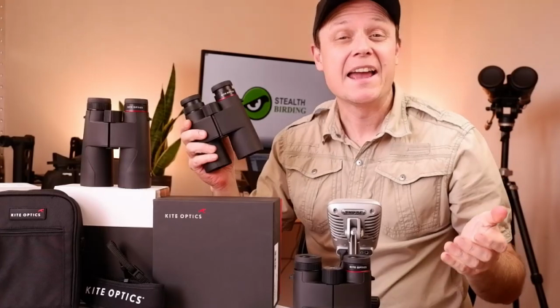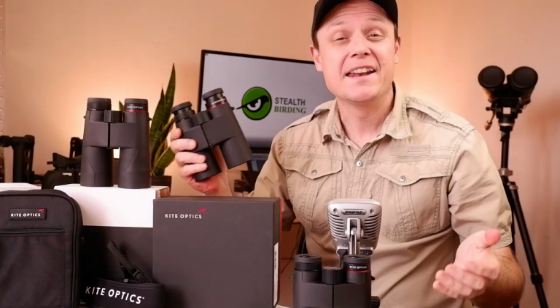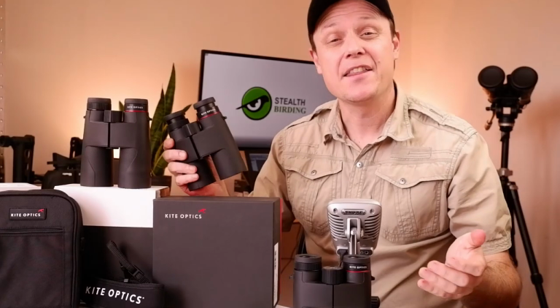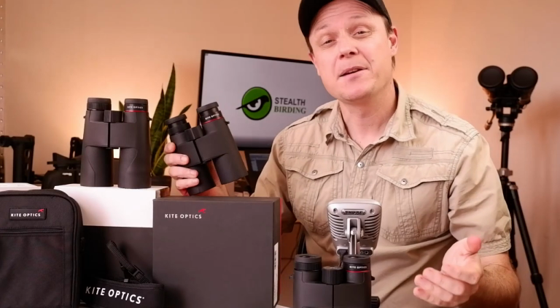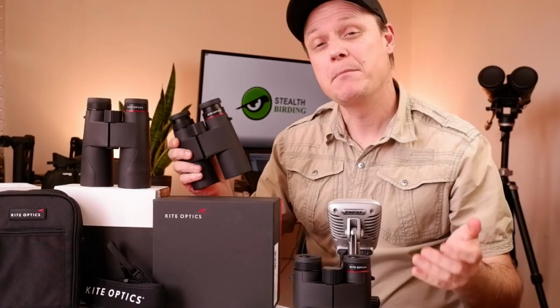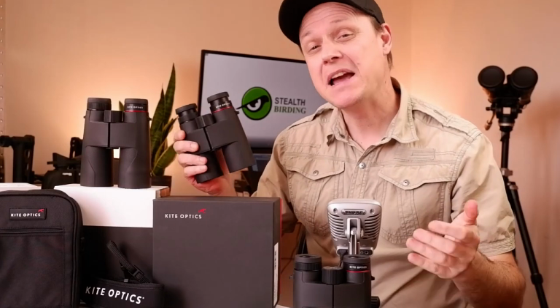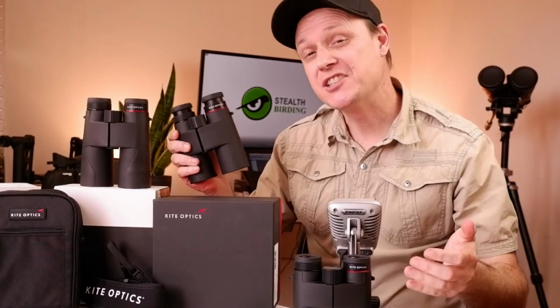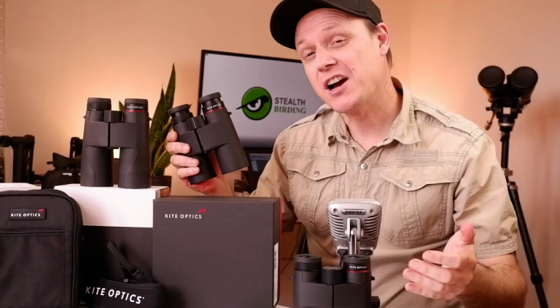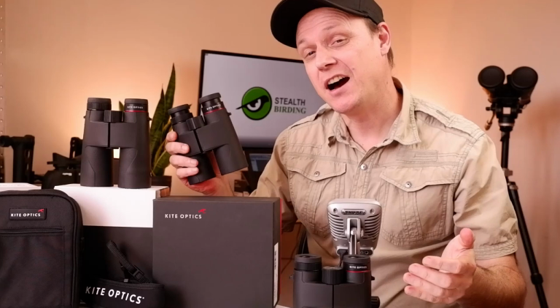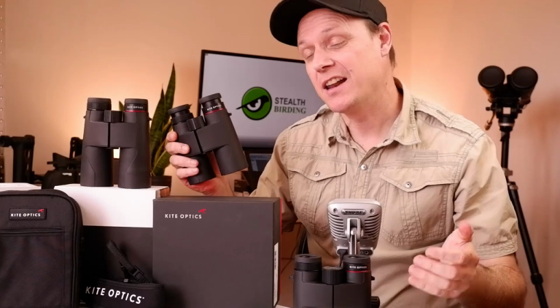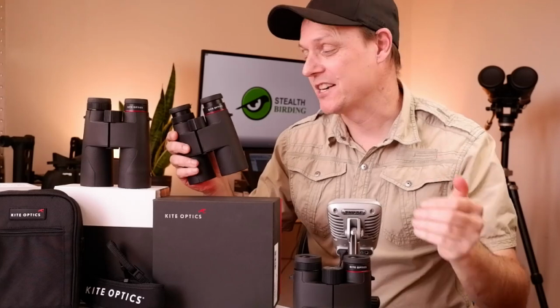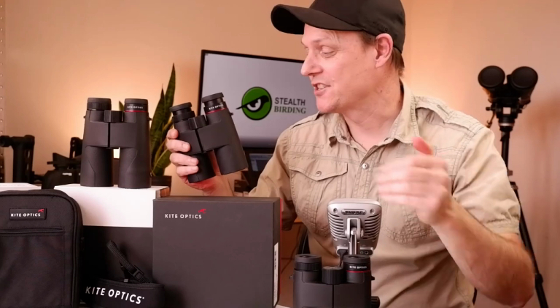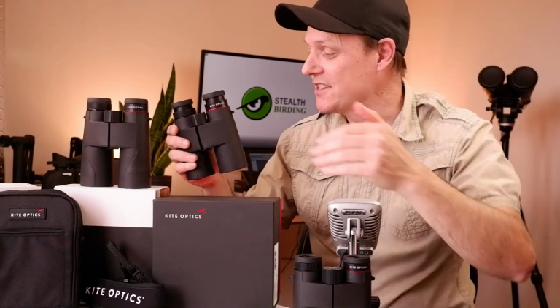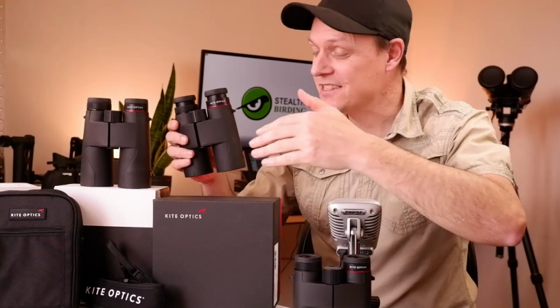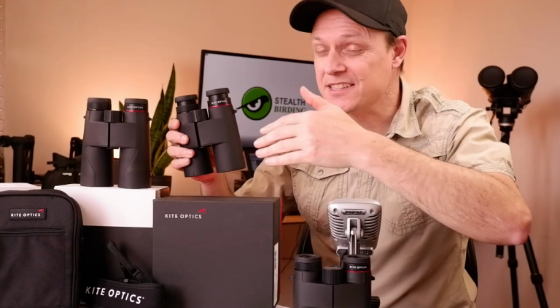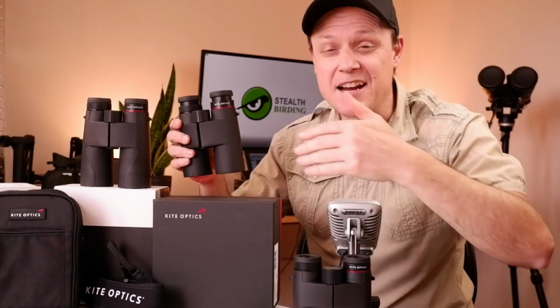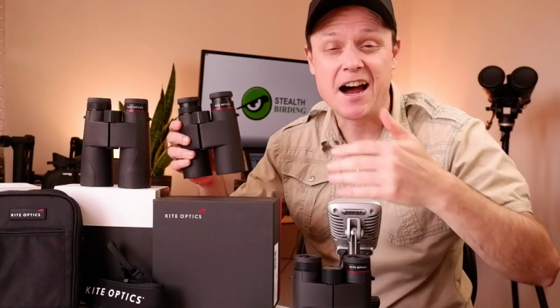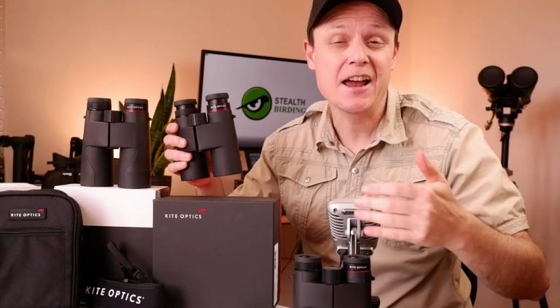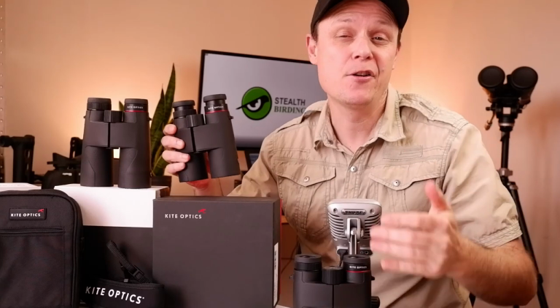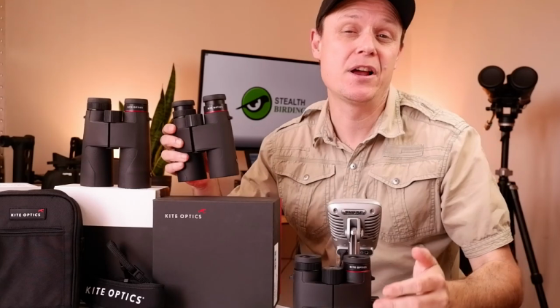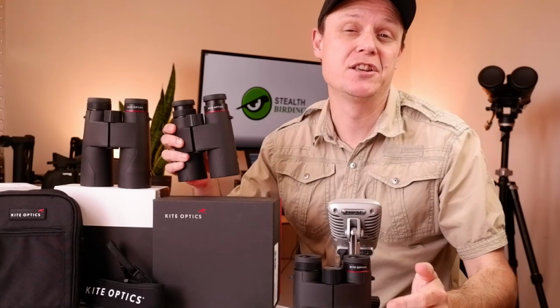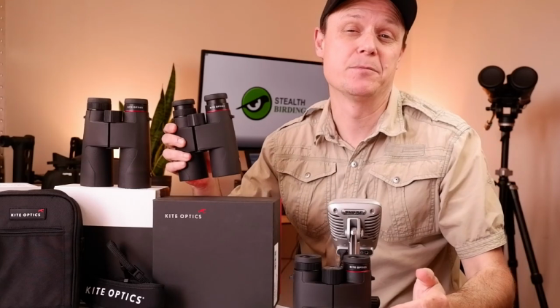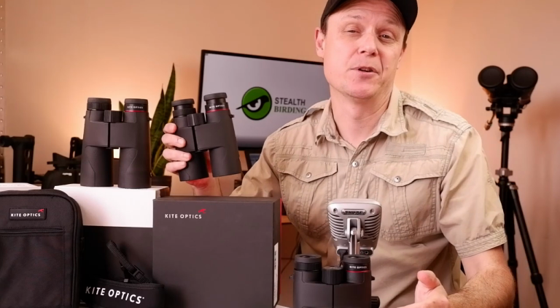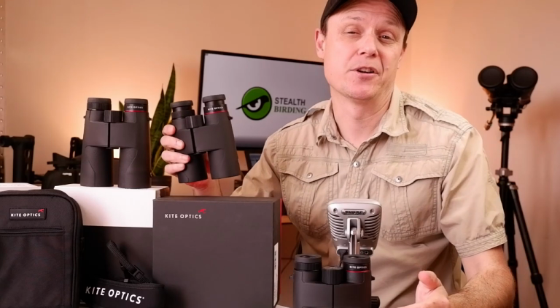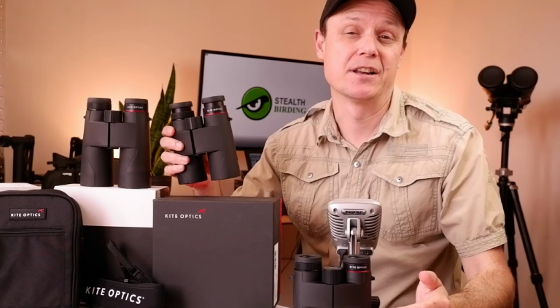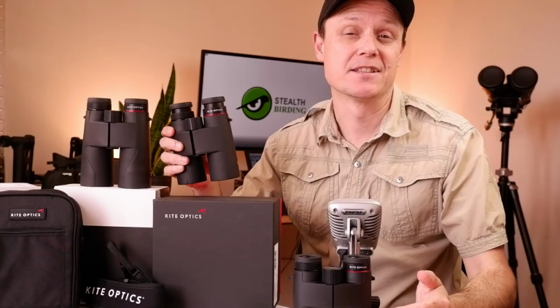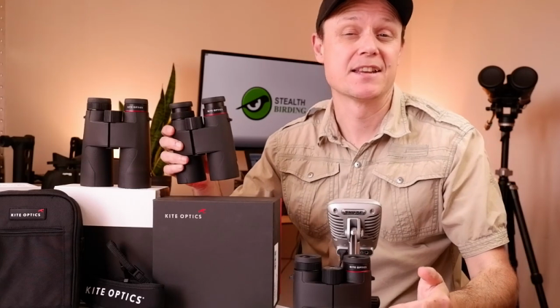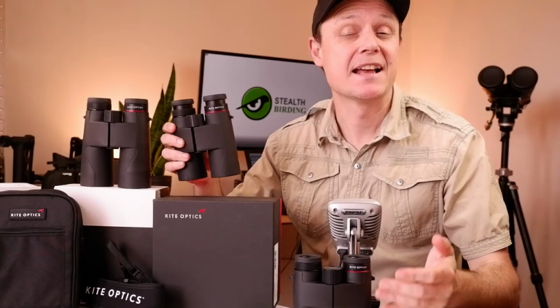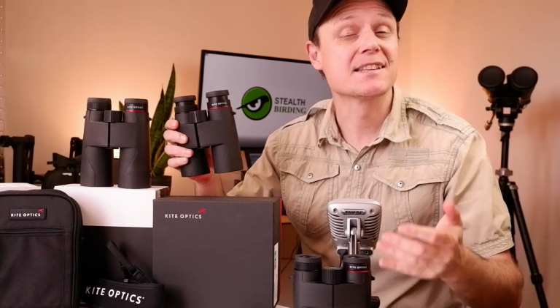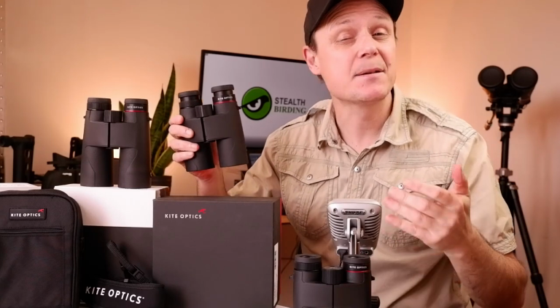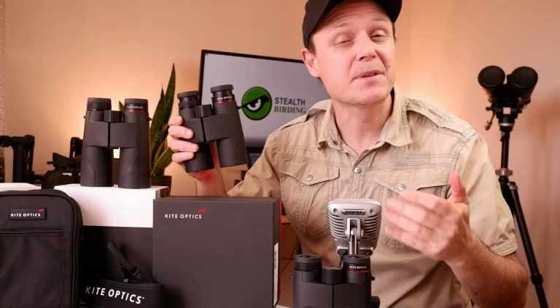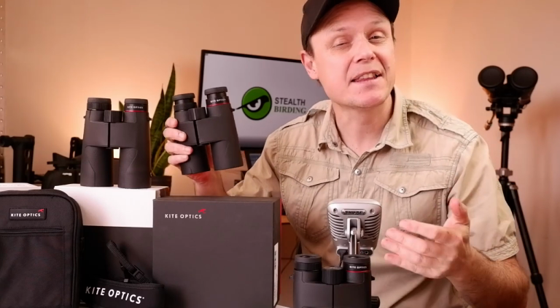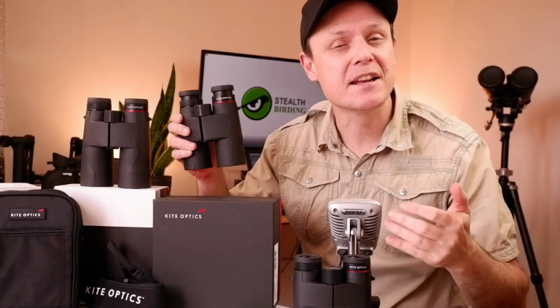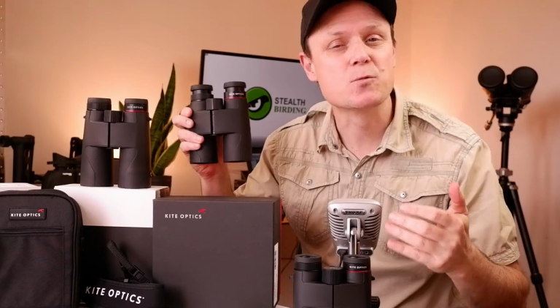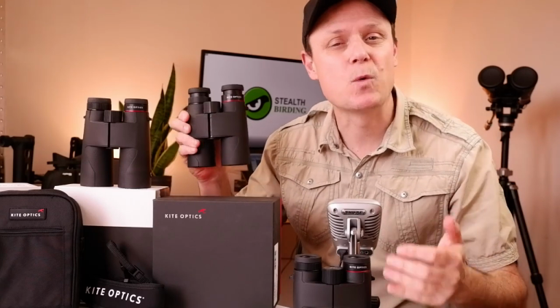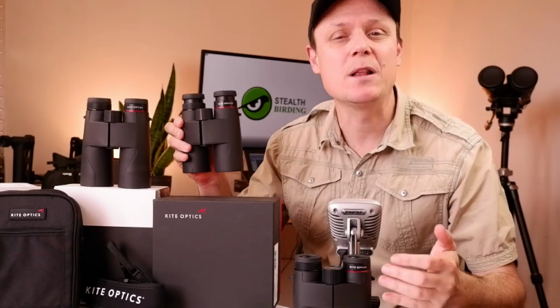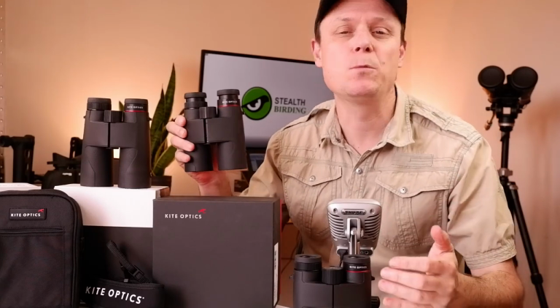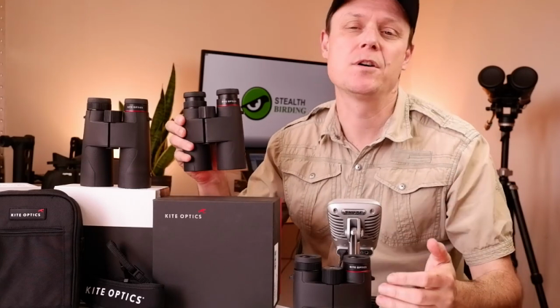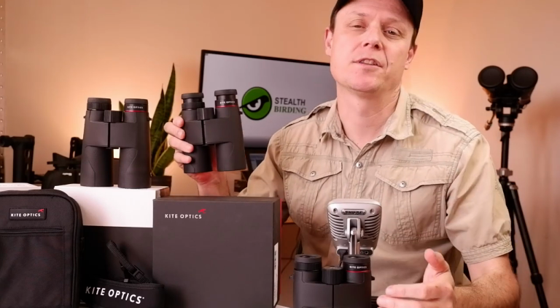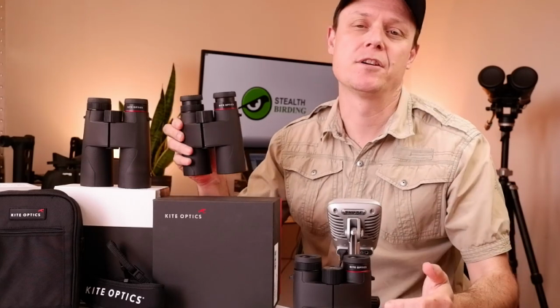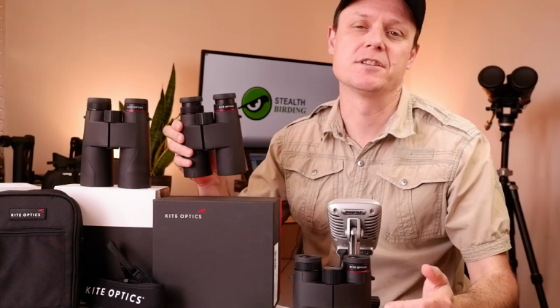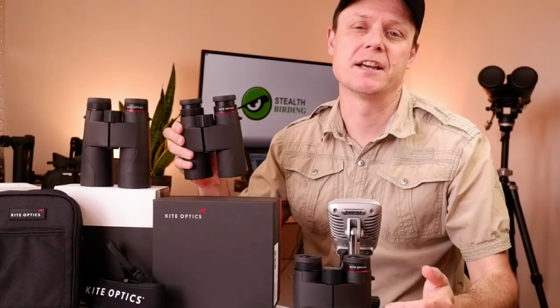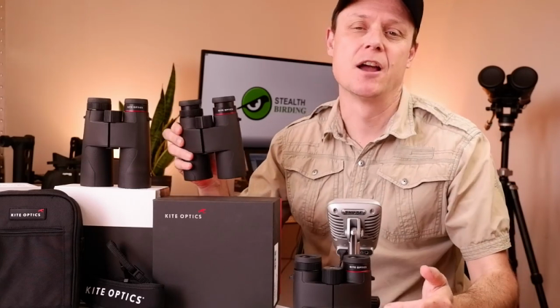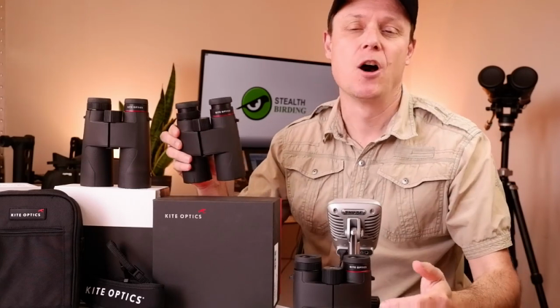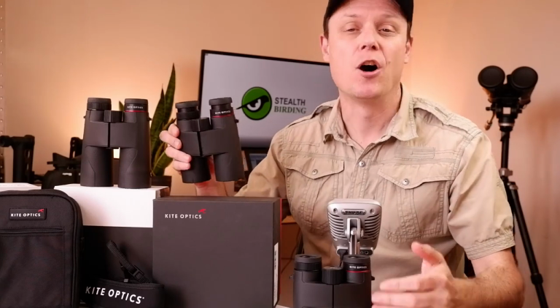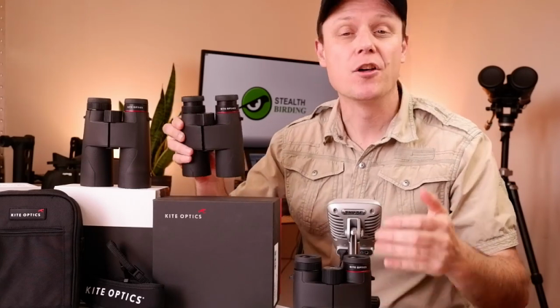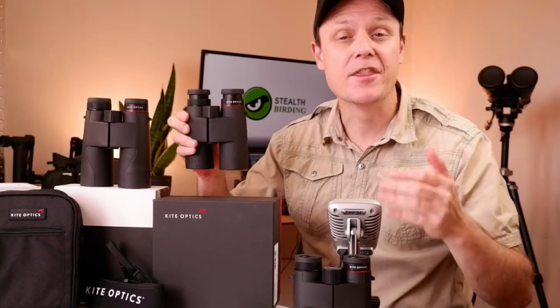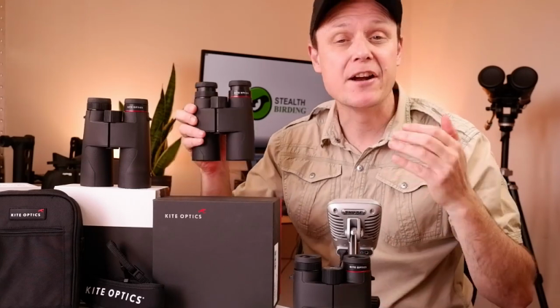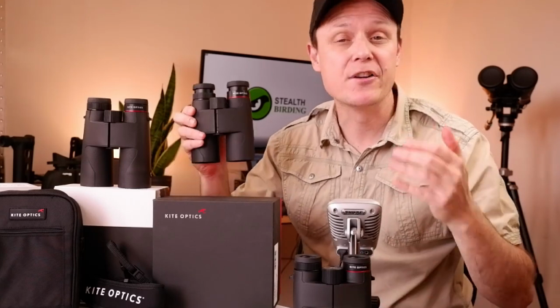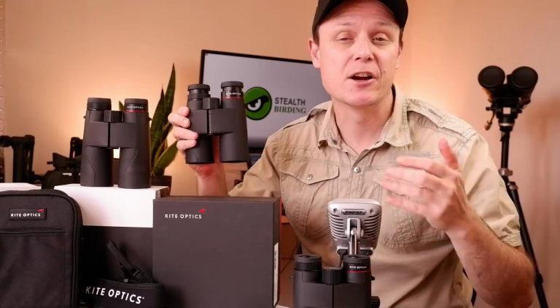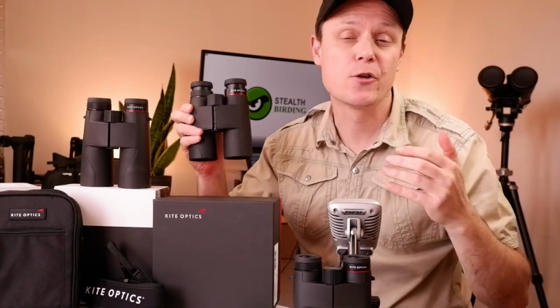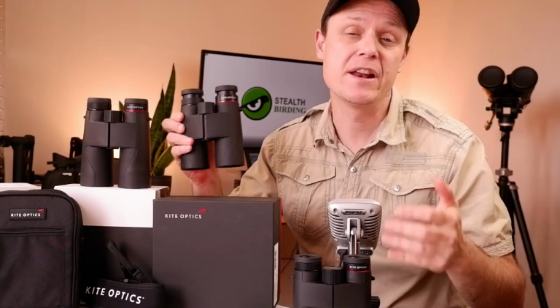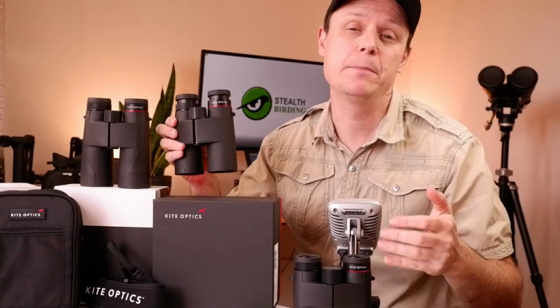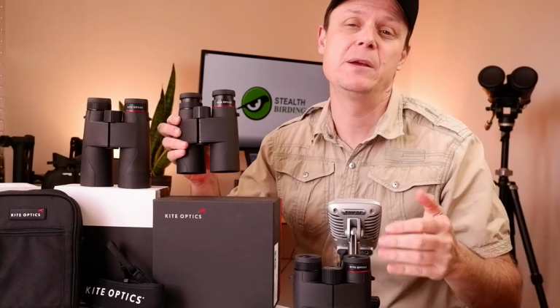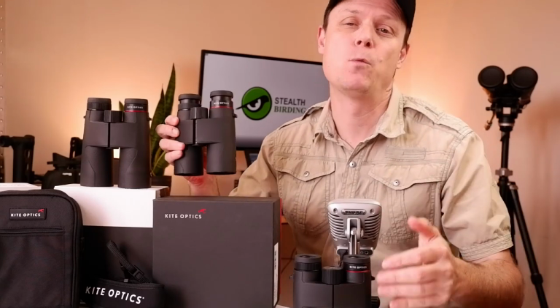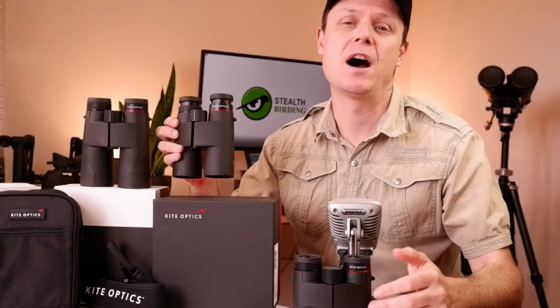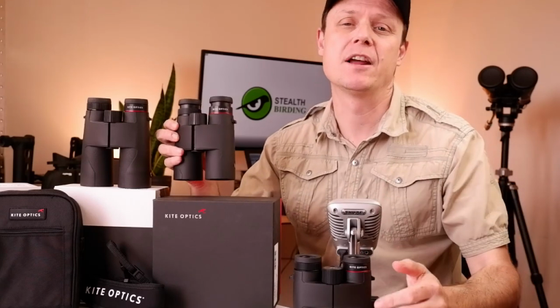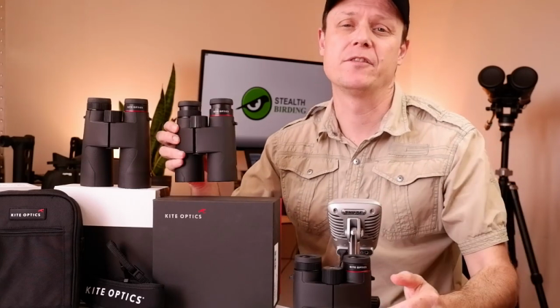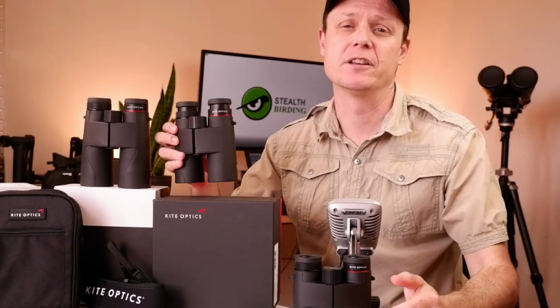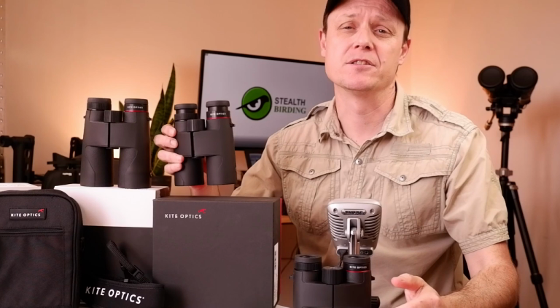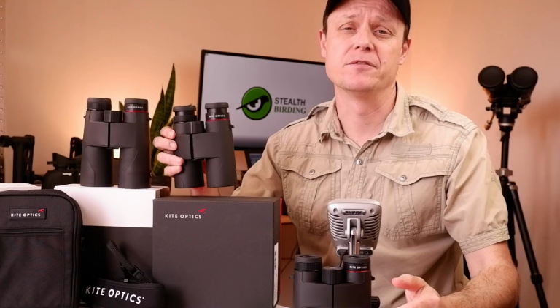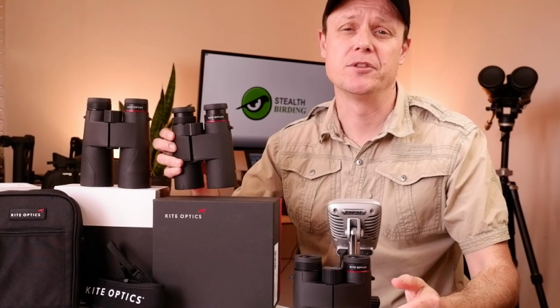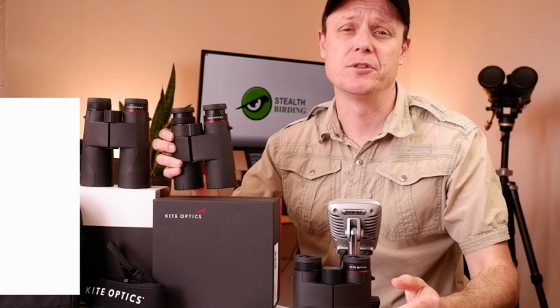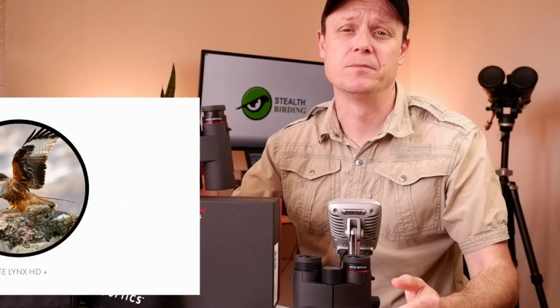Another major highlight to this entire range of binoculars, and something that is well worth noting, are their incredibly wide fields of view.